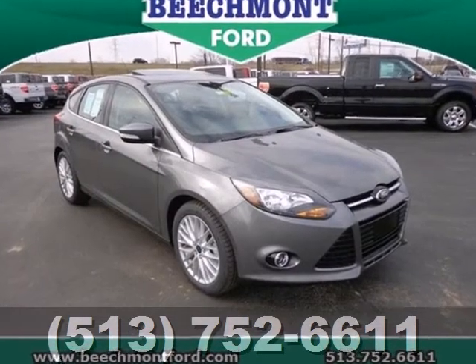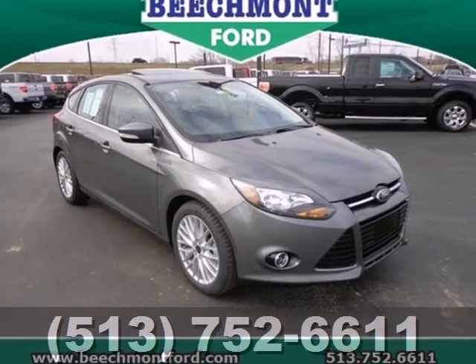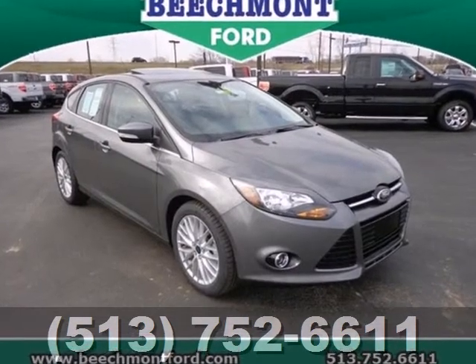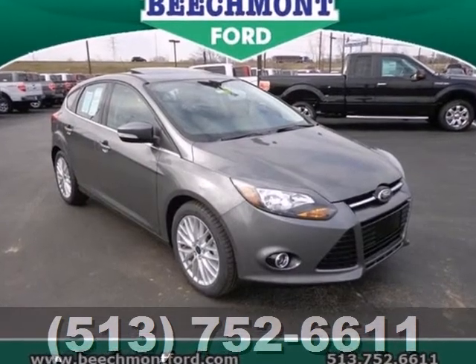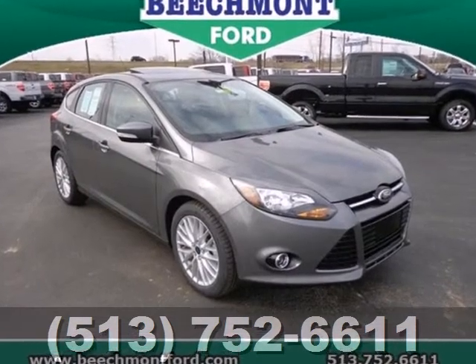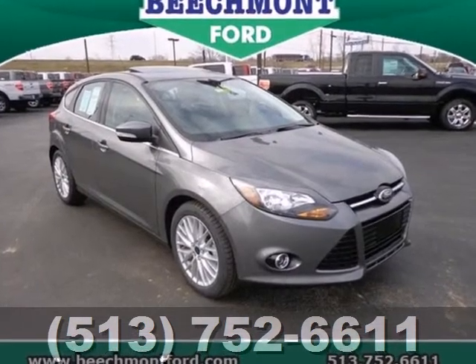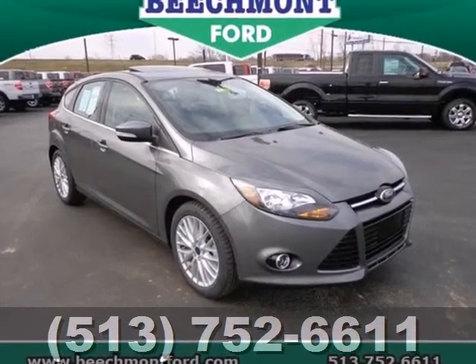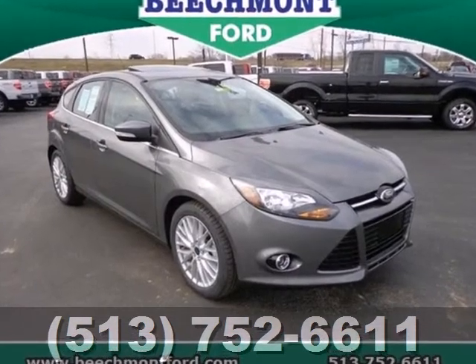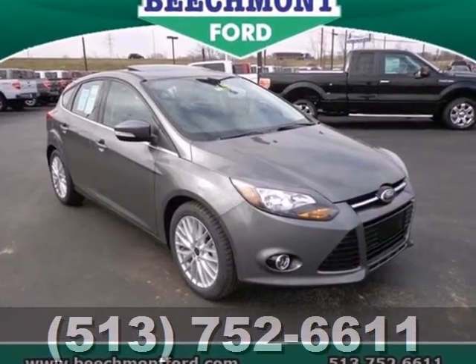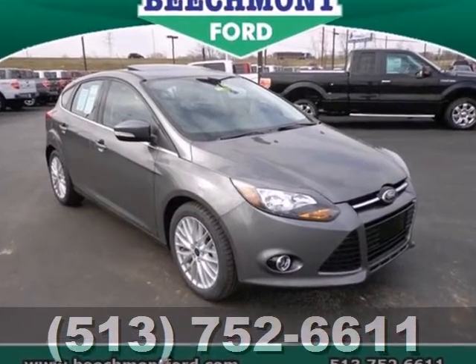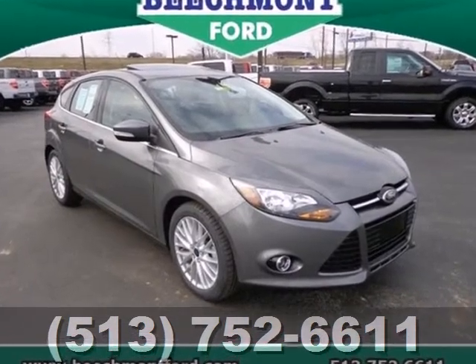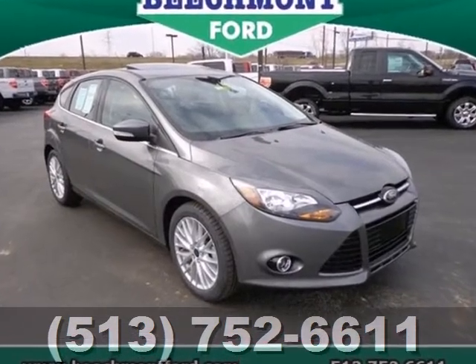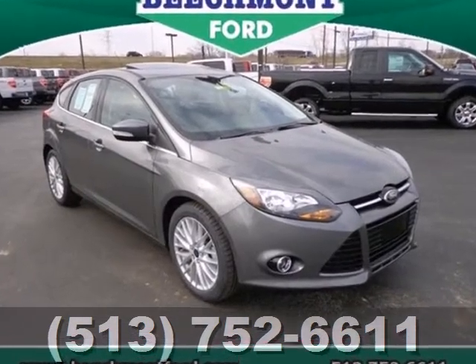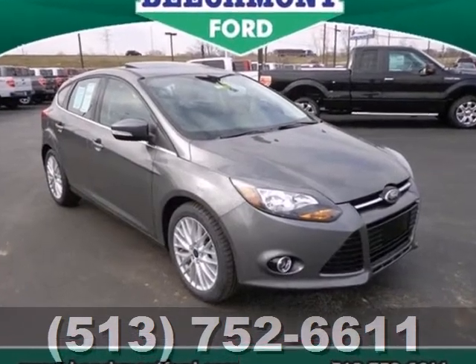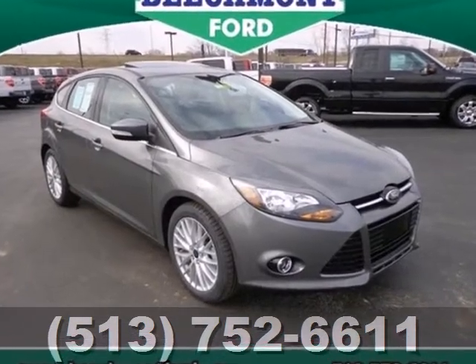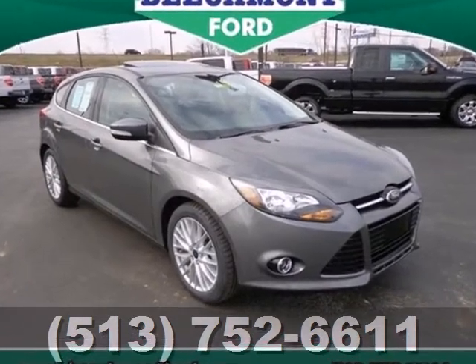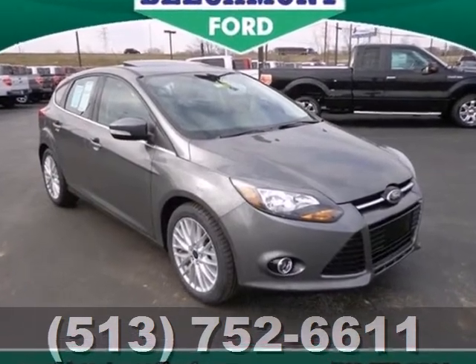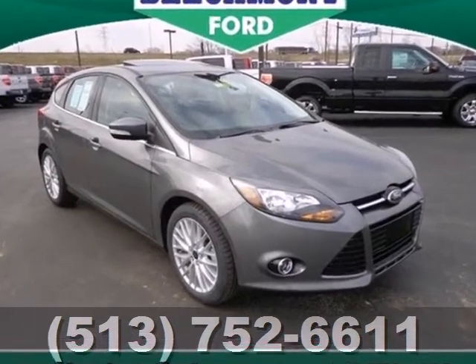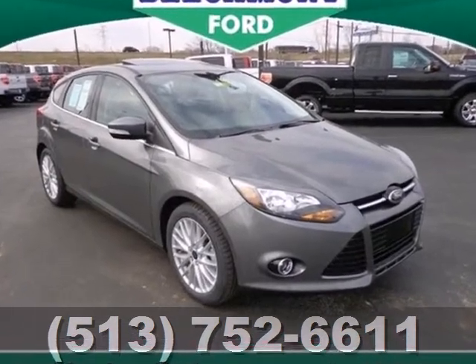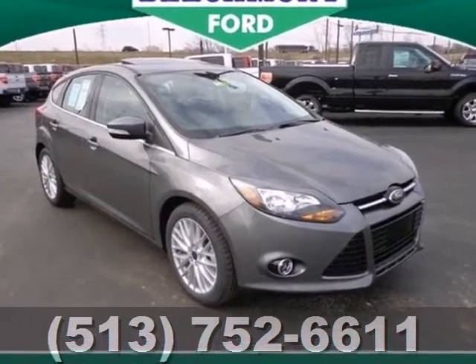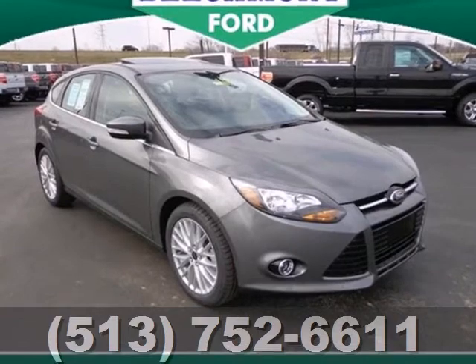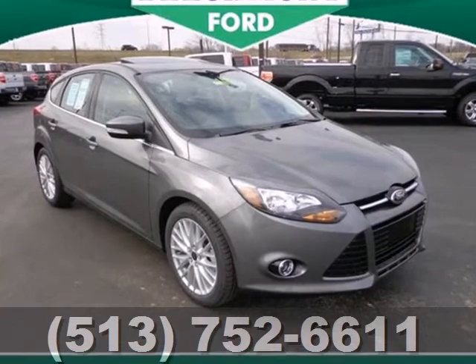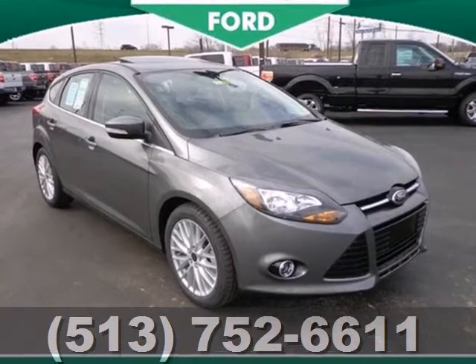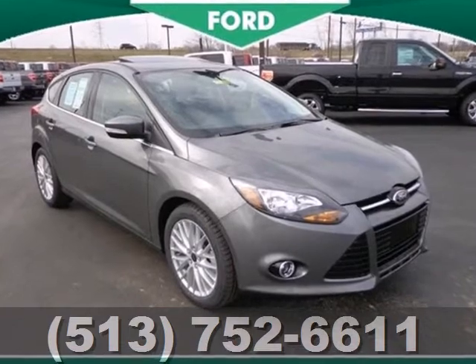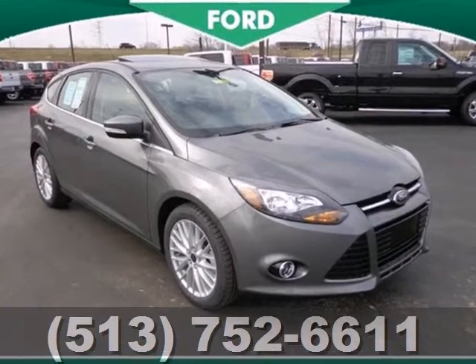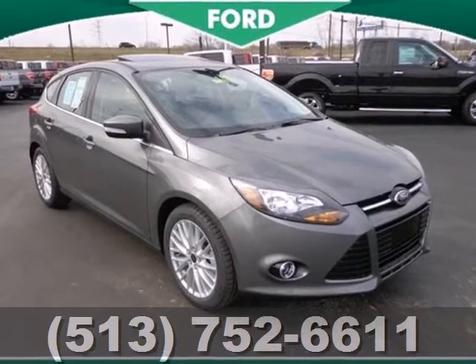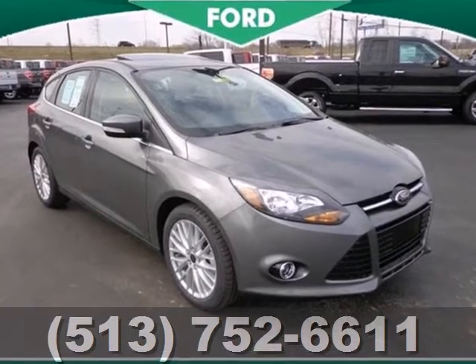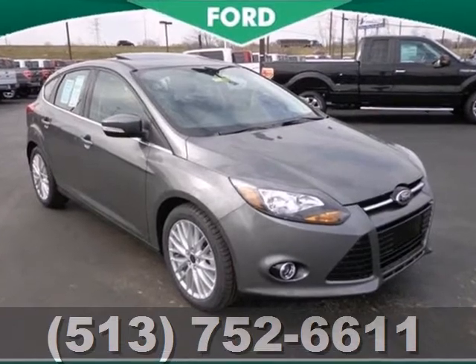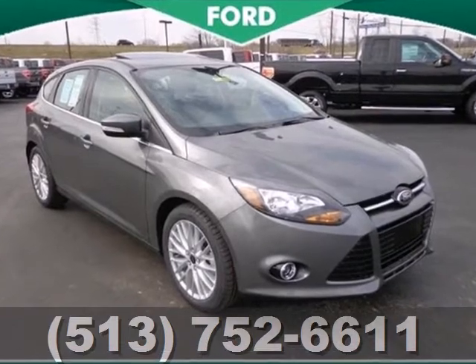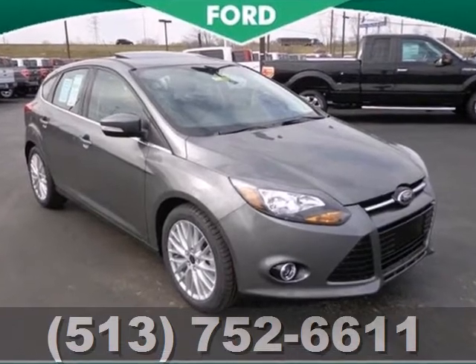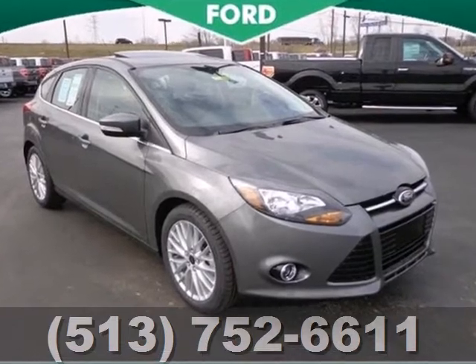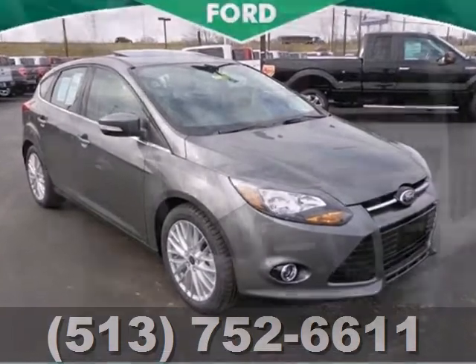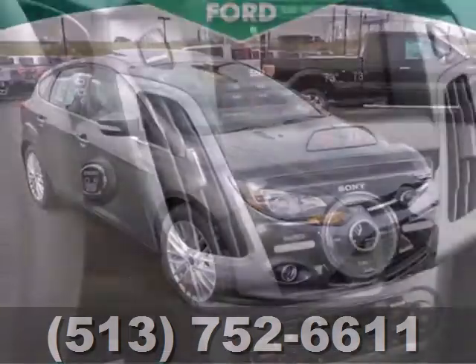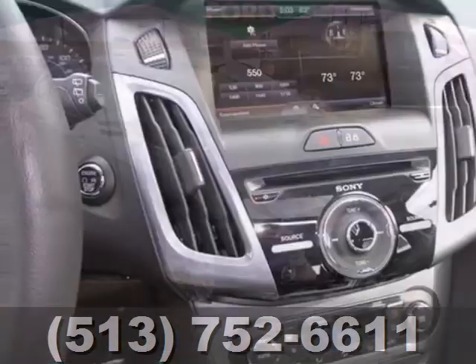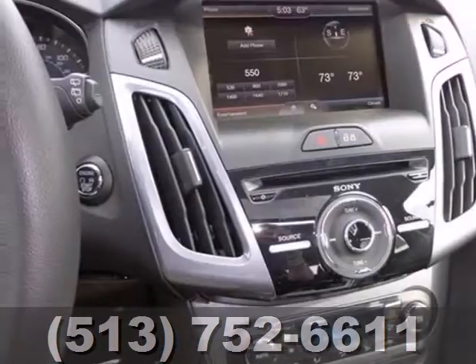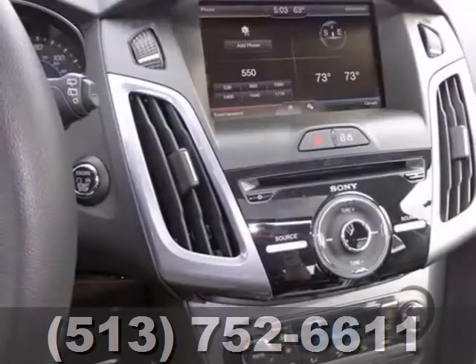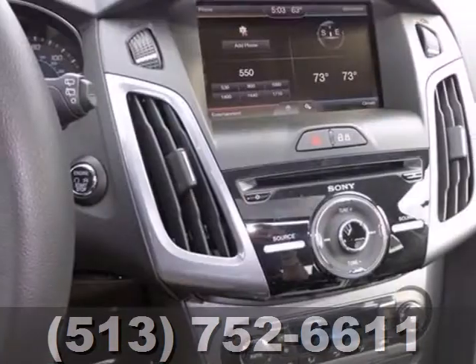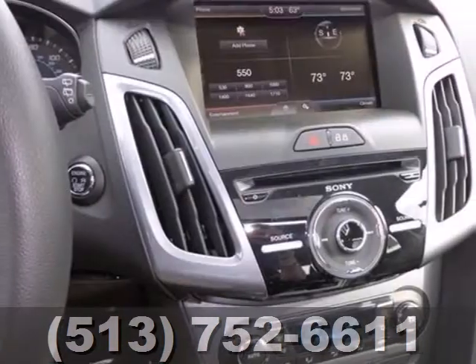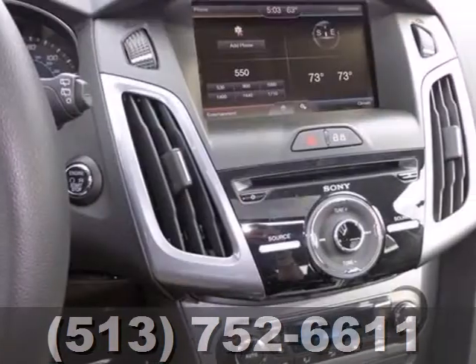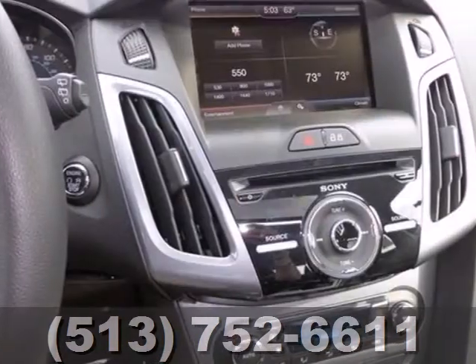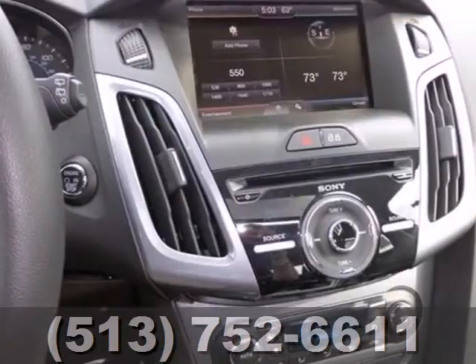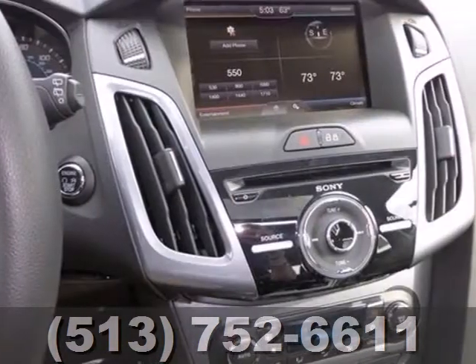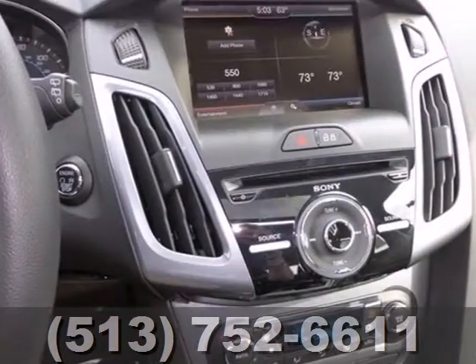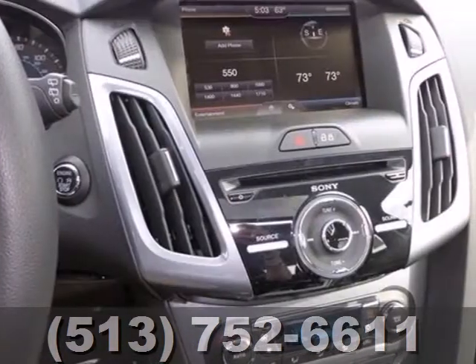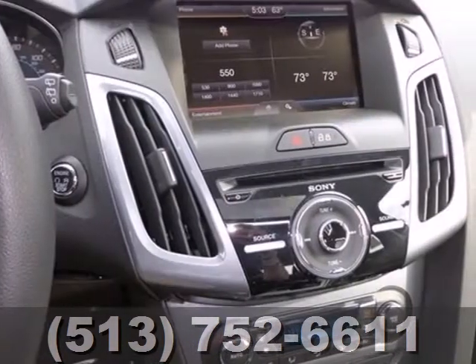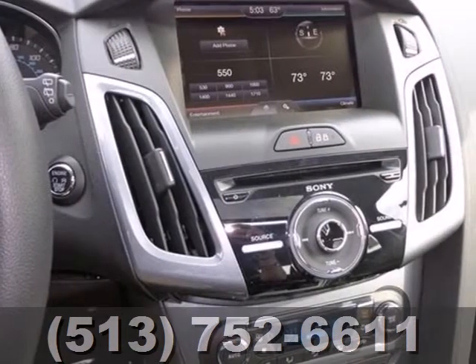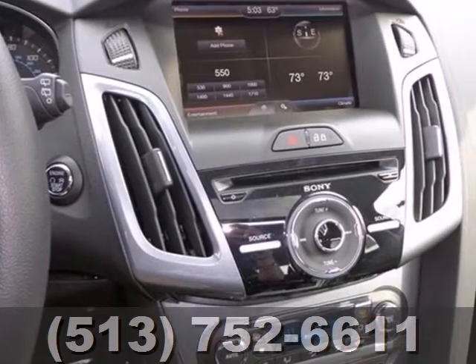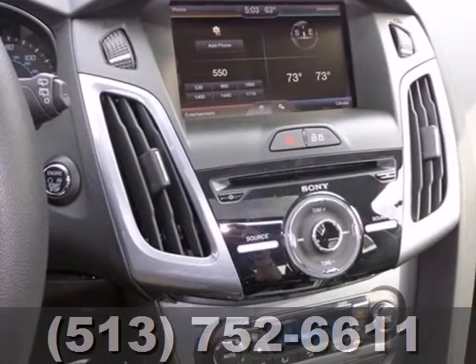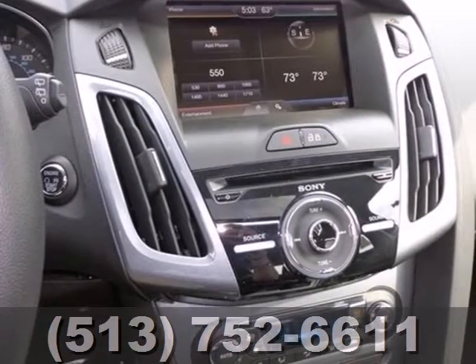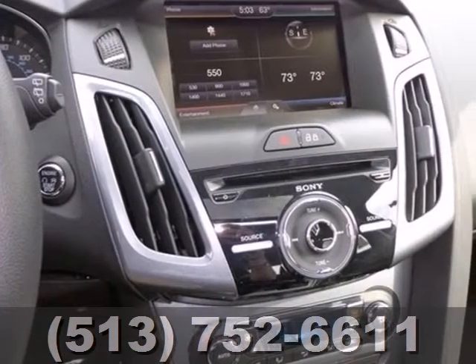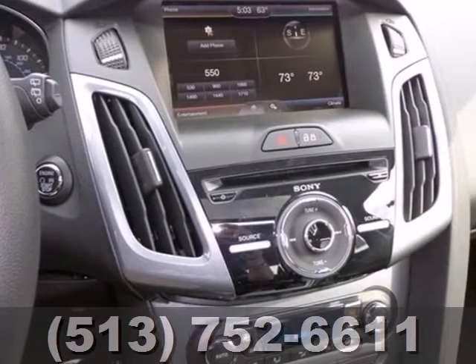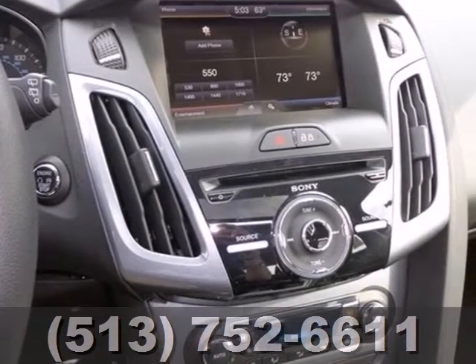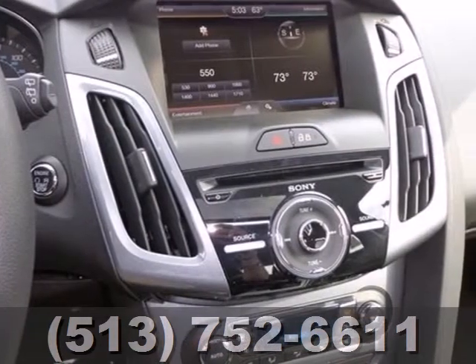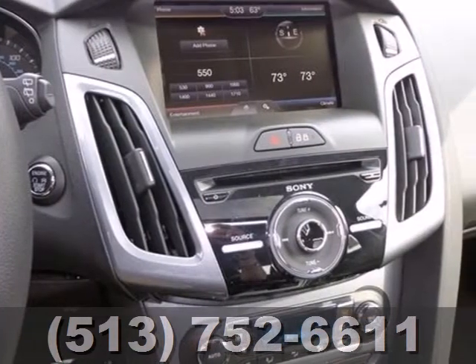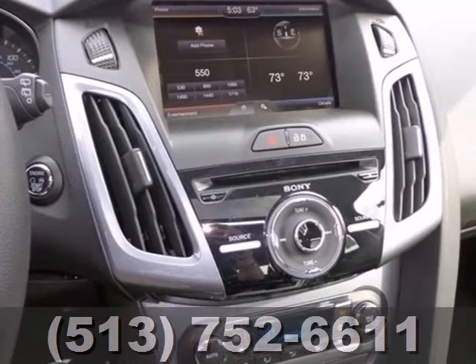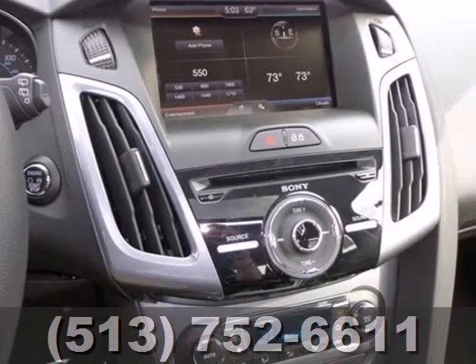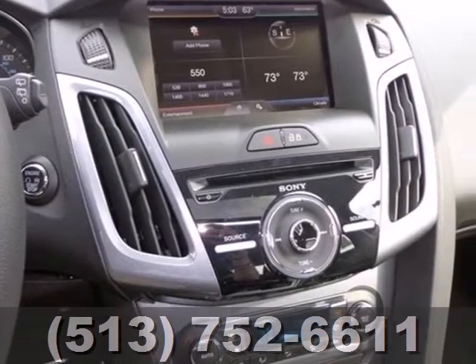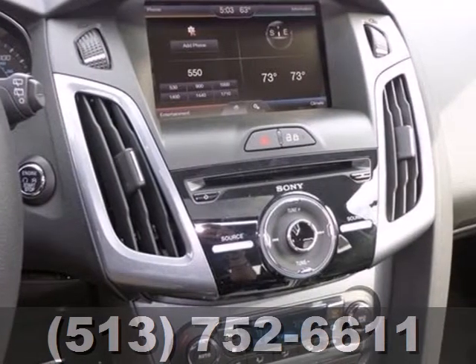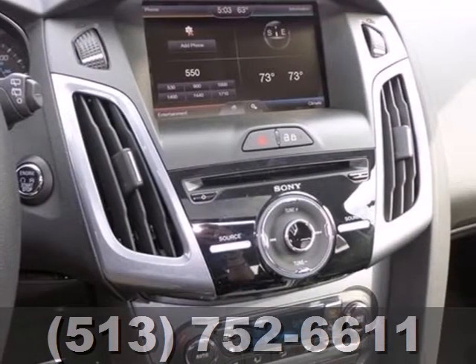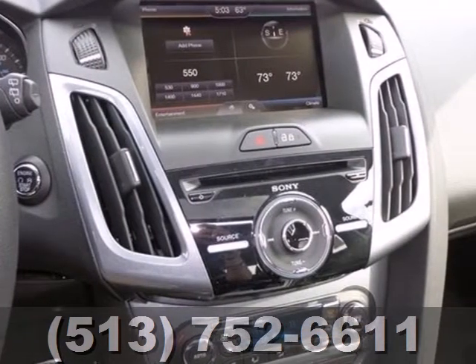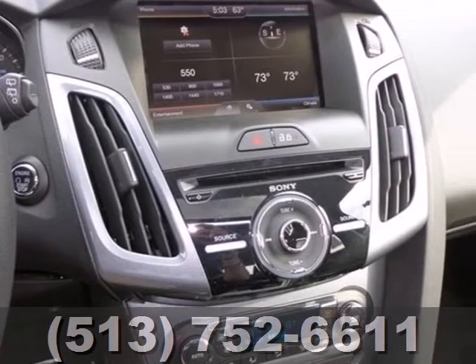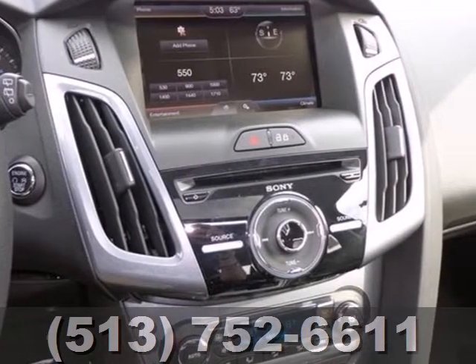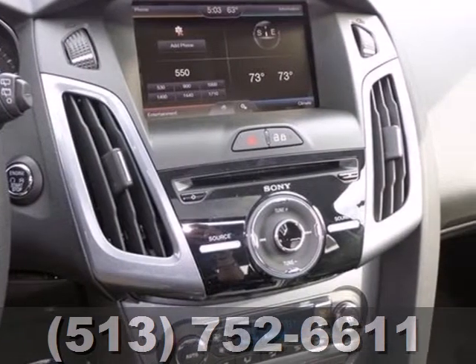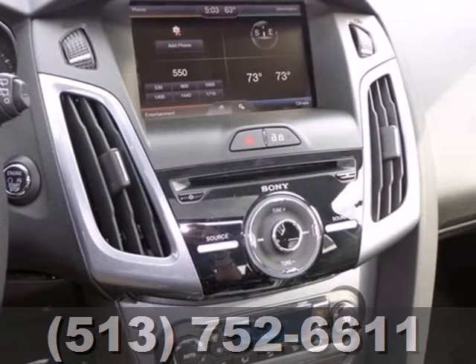The 2013 Focus's Kinetic Design will turn heads from day one. Are you ready to start getting noticed?